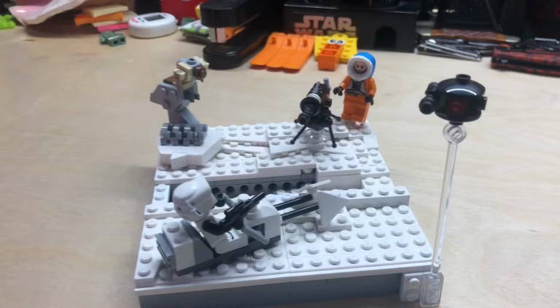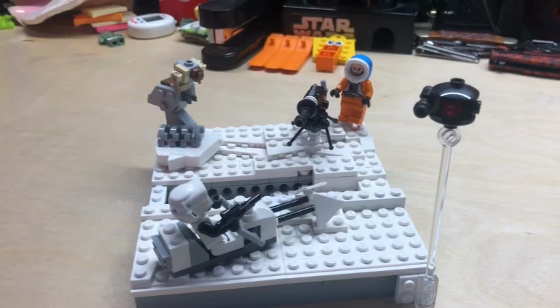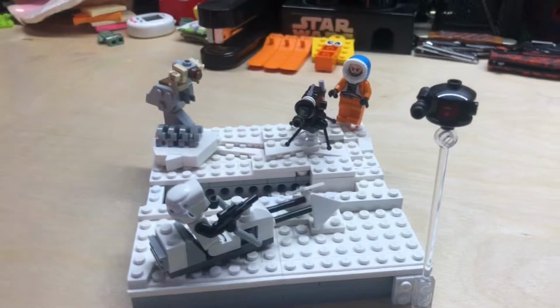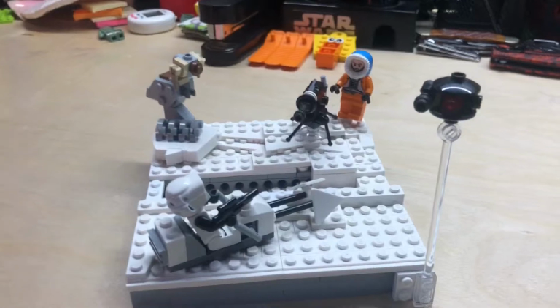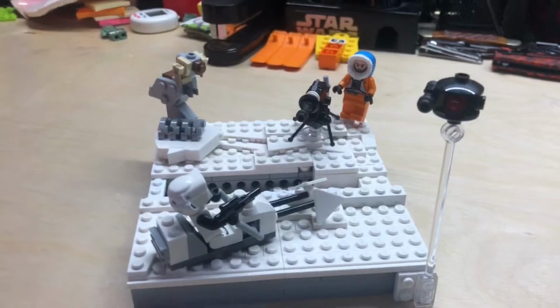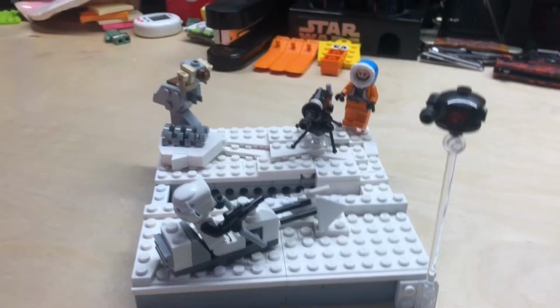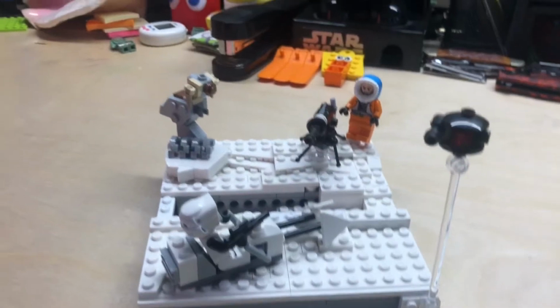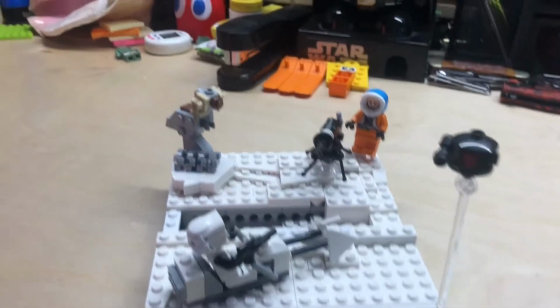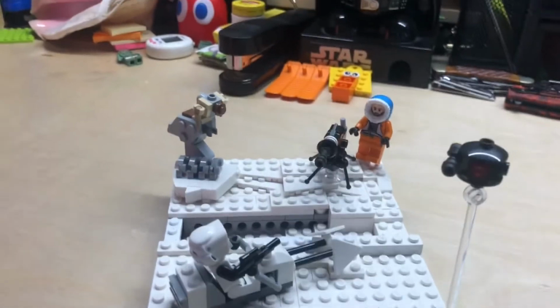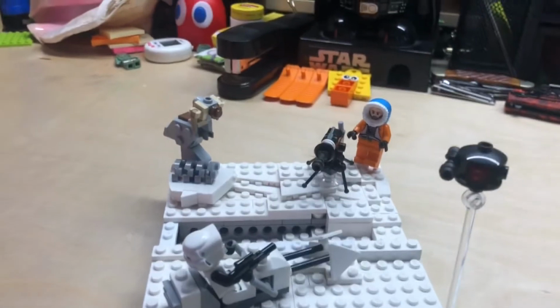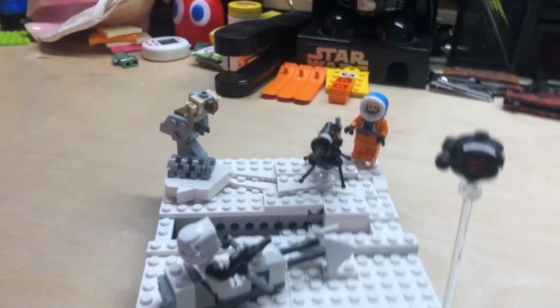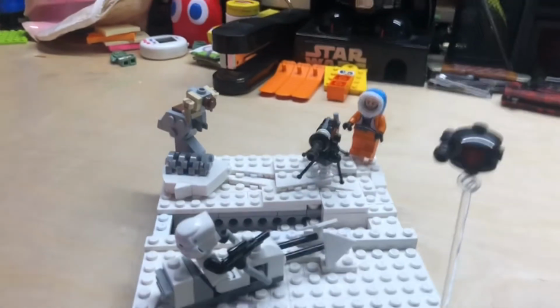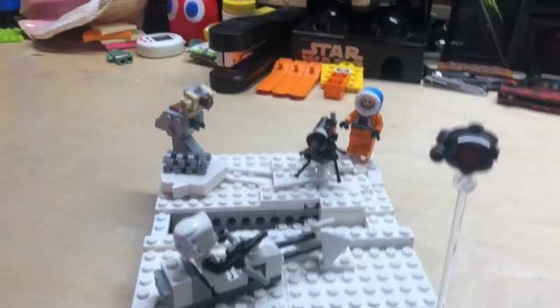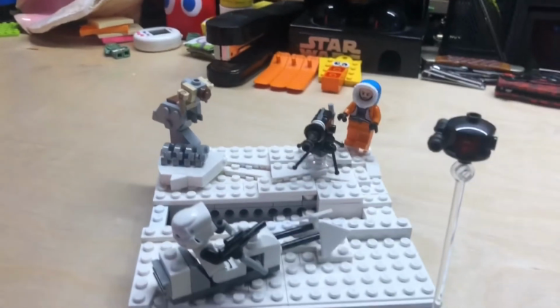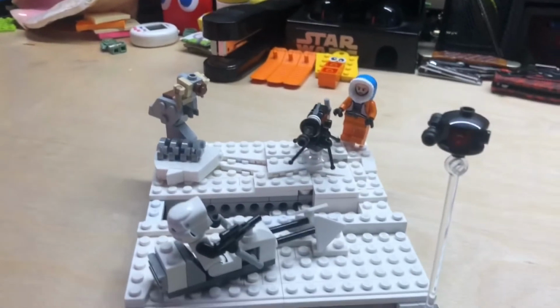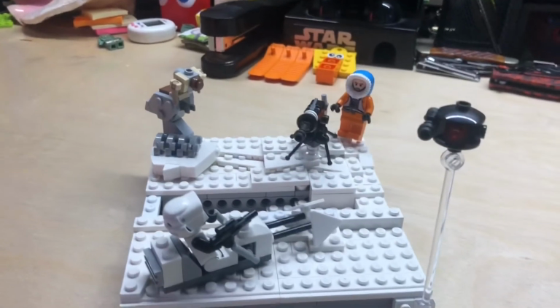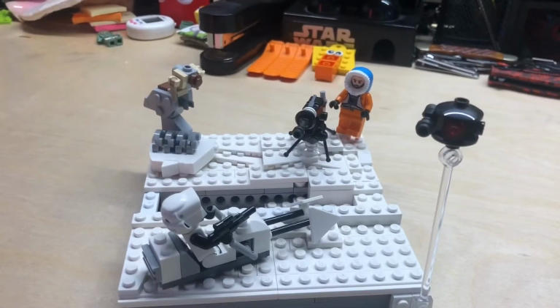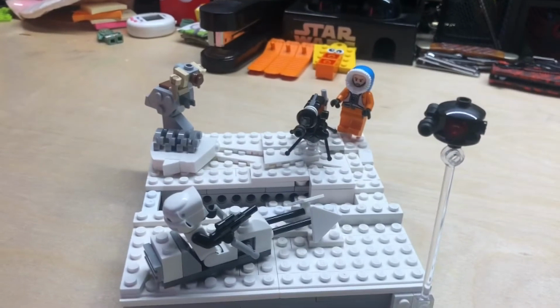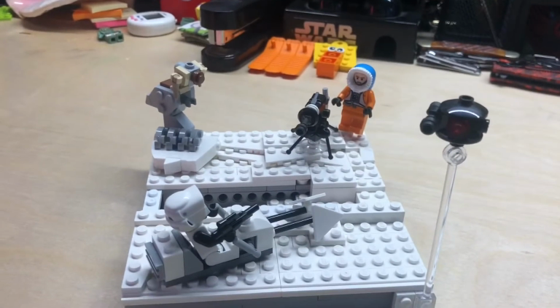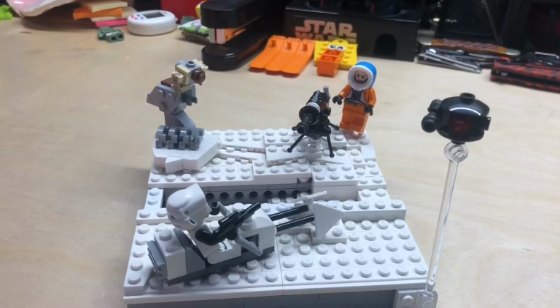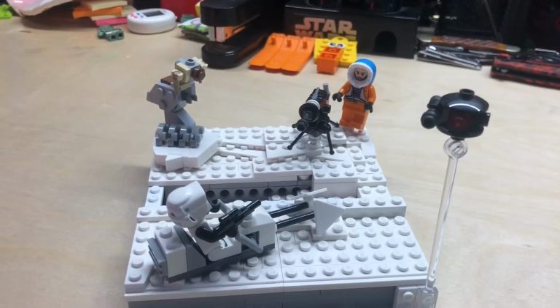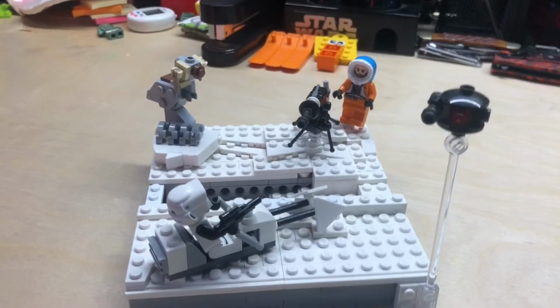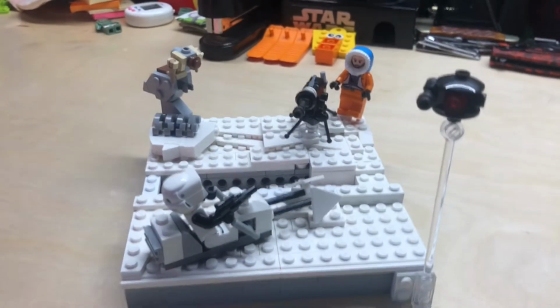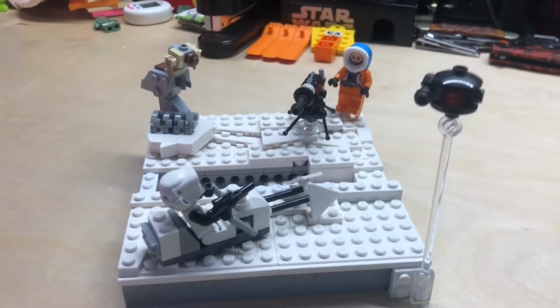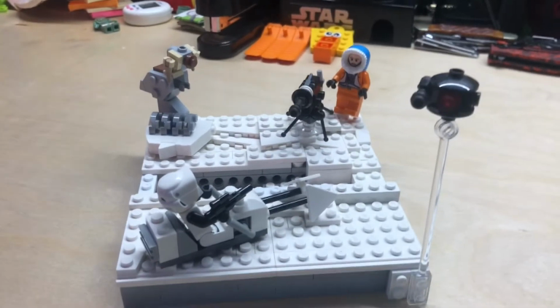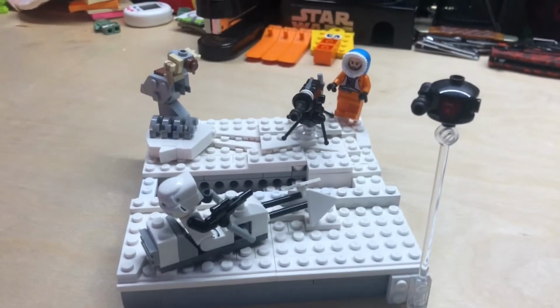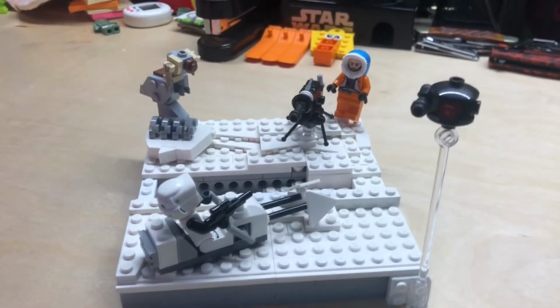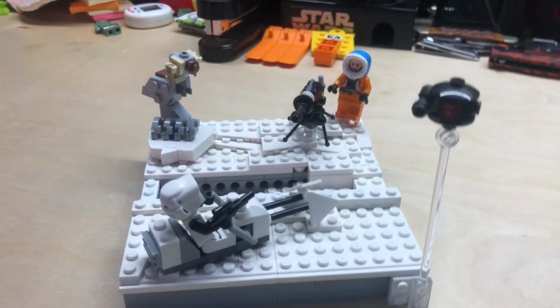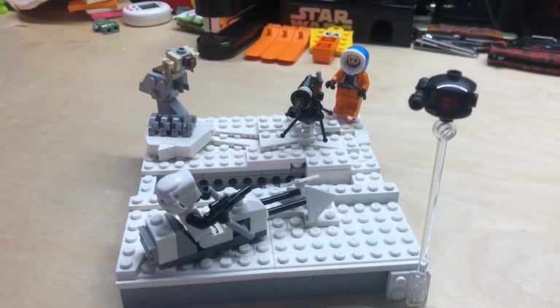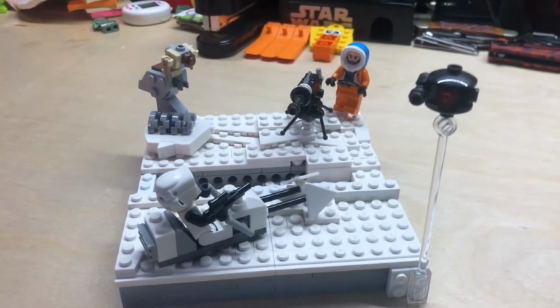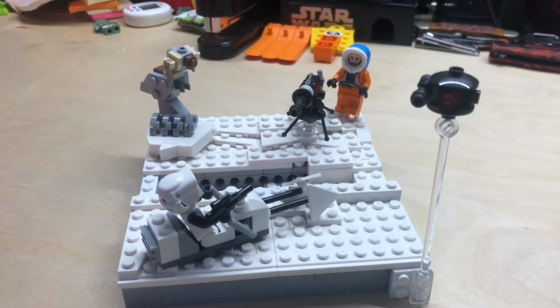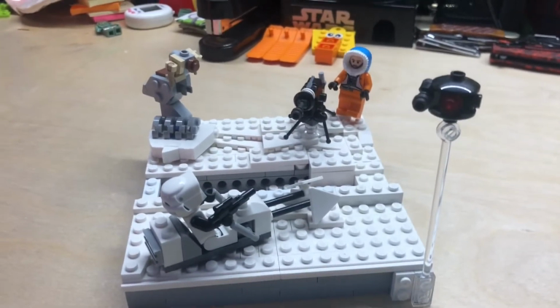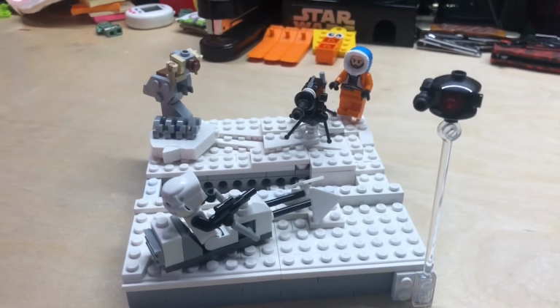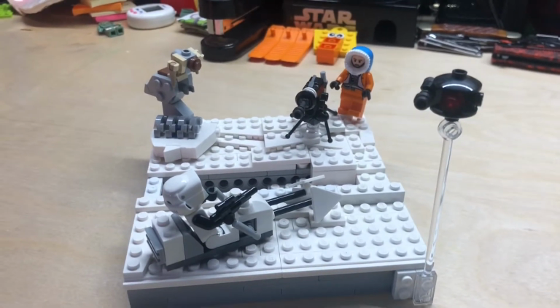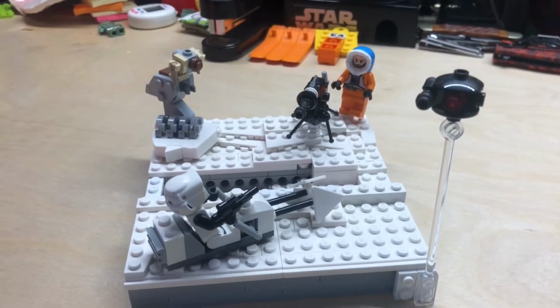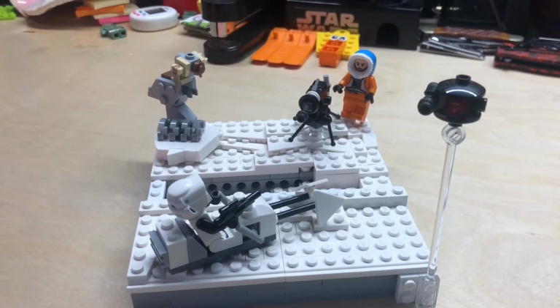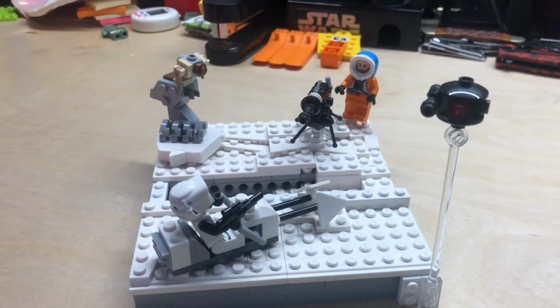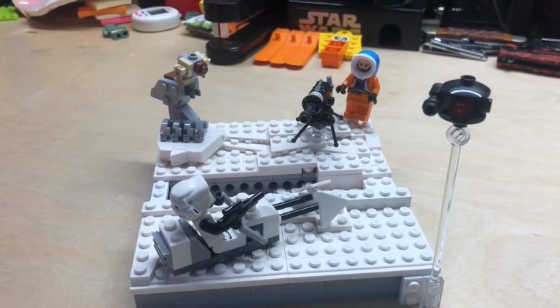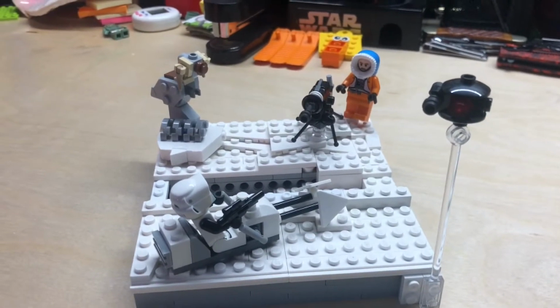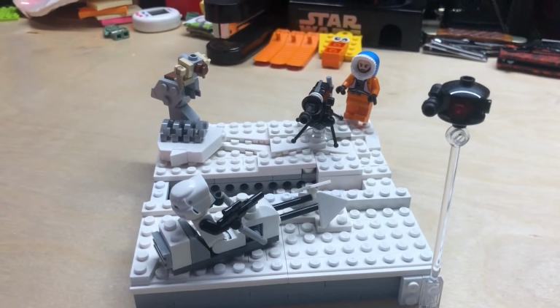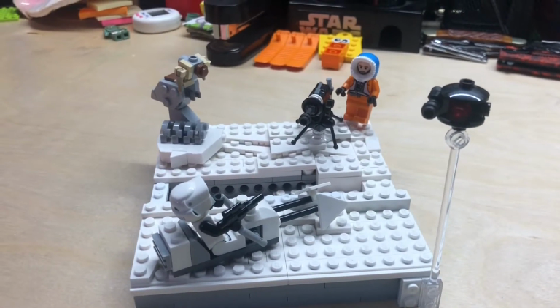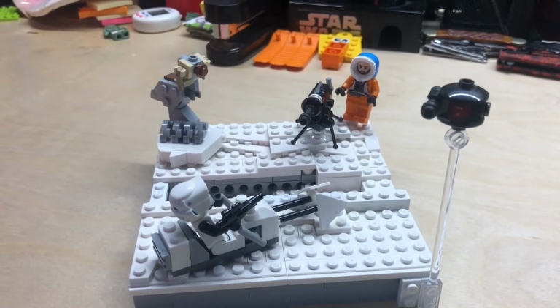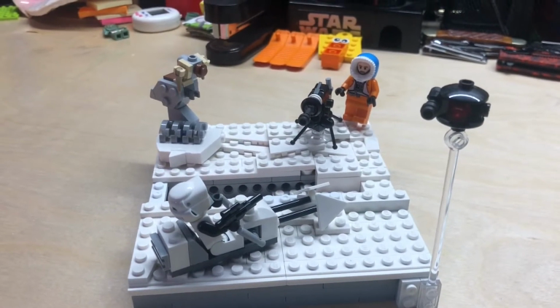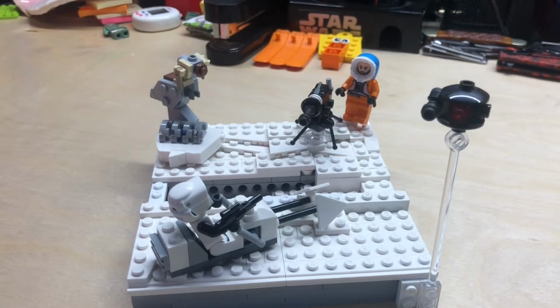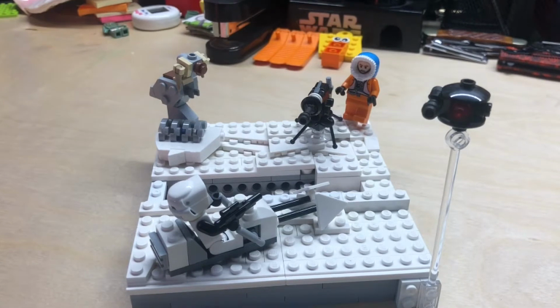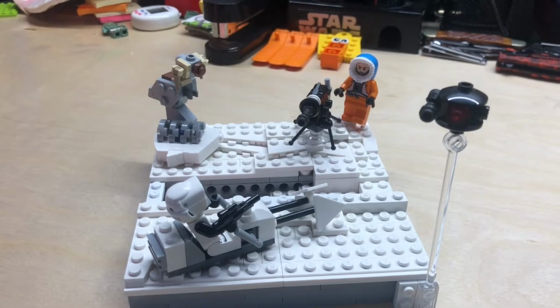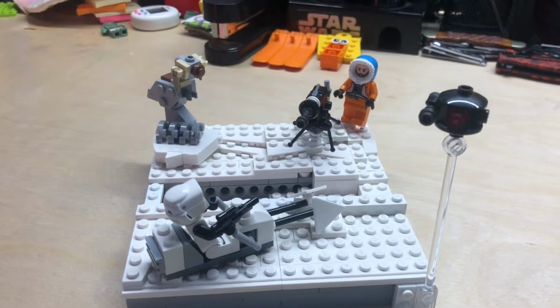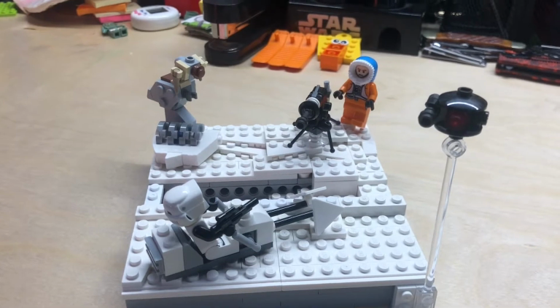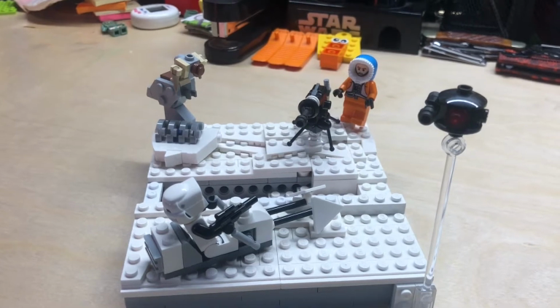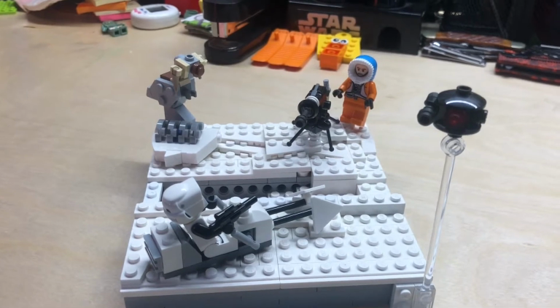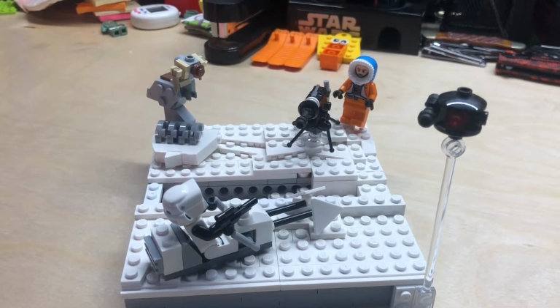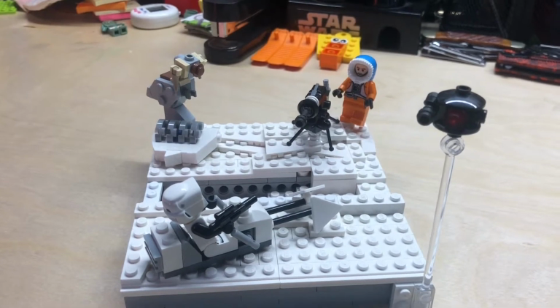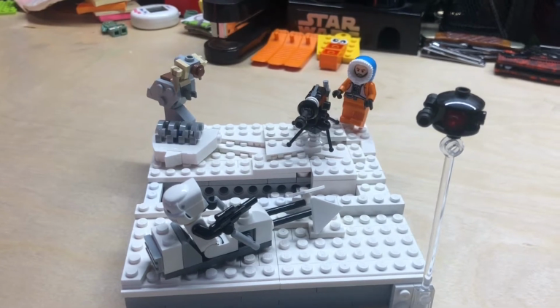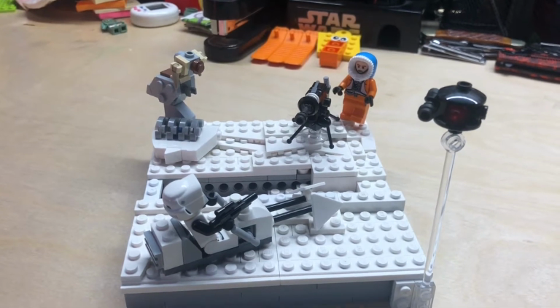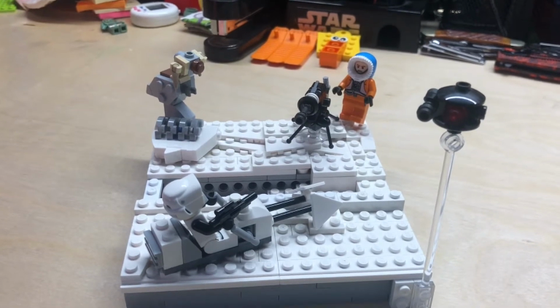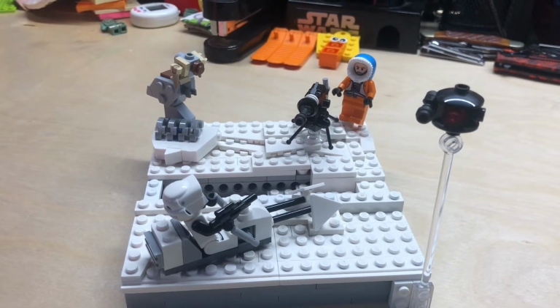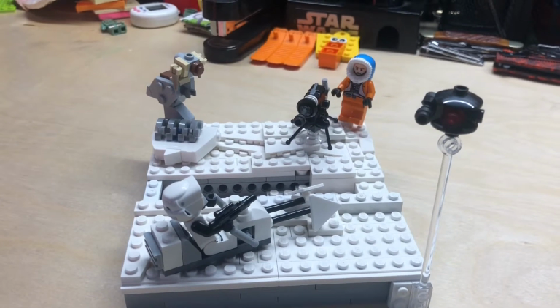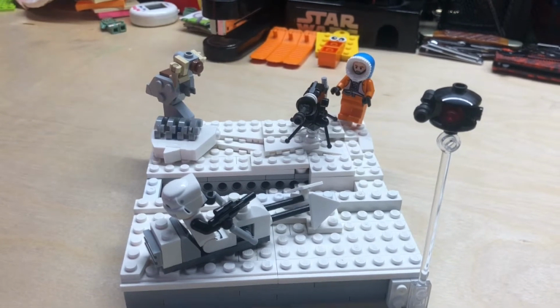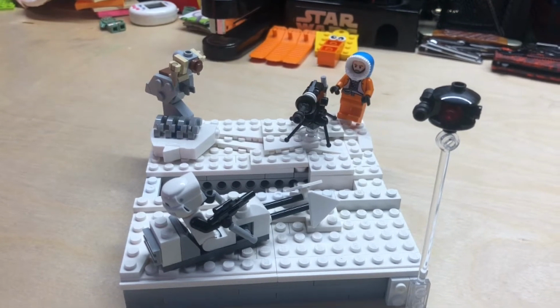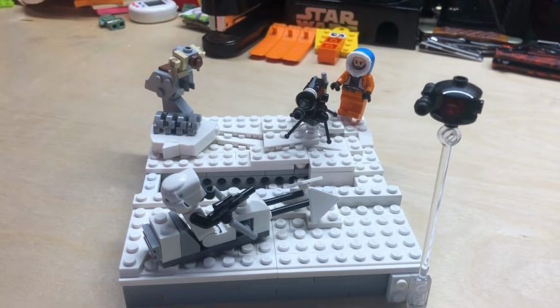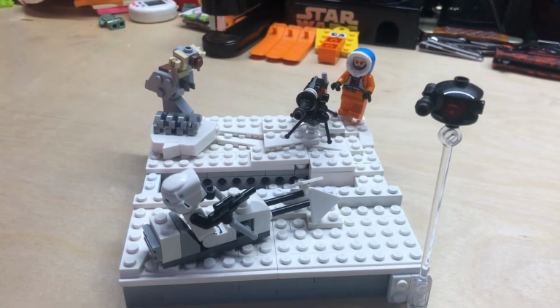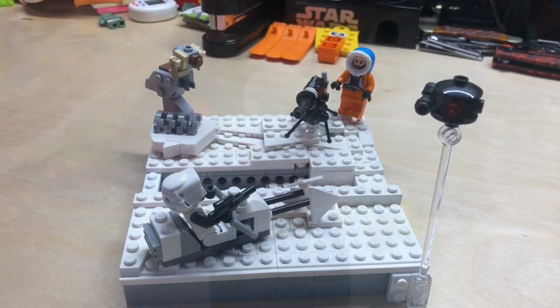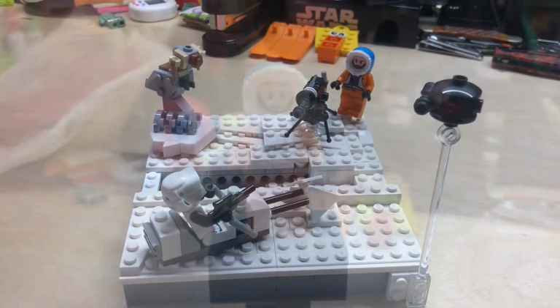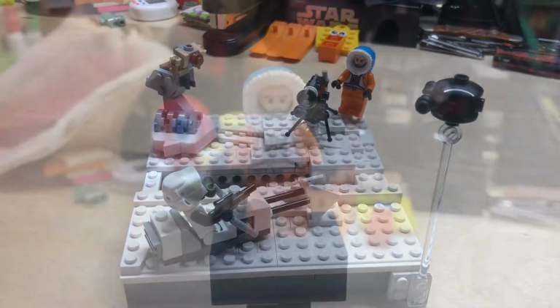What's up guys, BigStackBuilds here. Welcome on in to episode 3 of my Star Wars Diorama series.